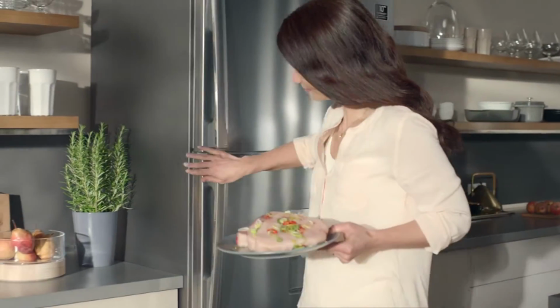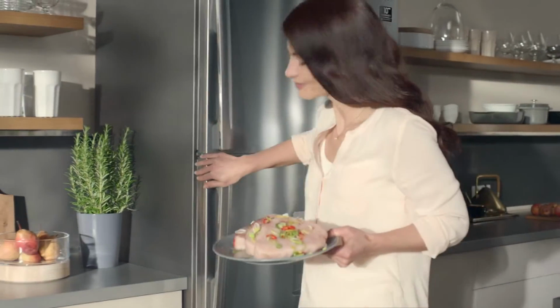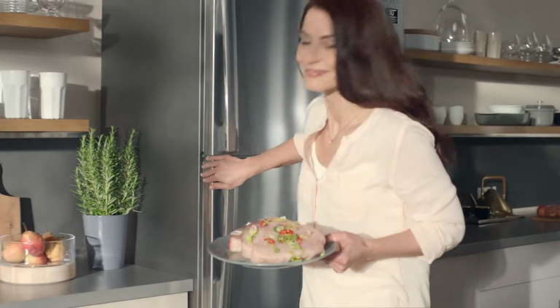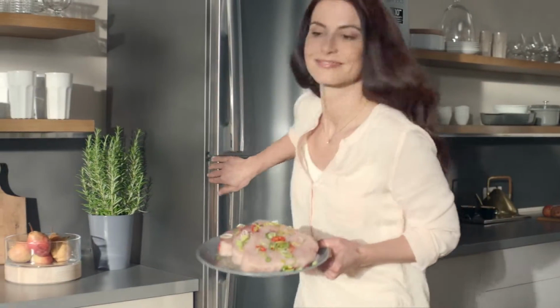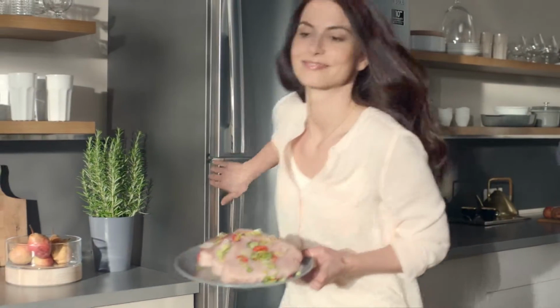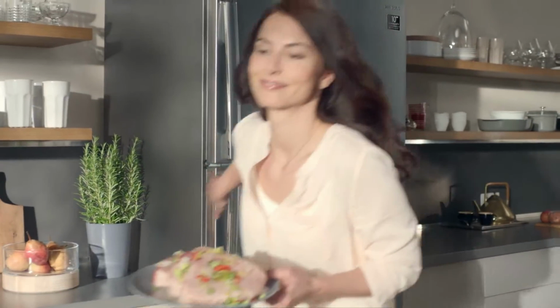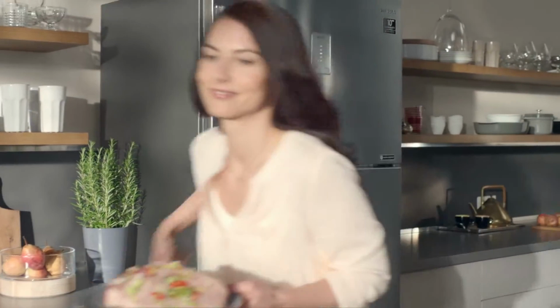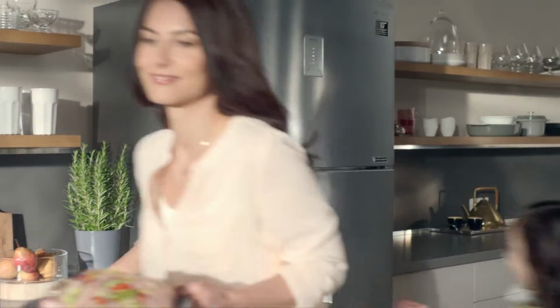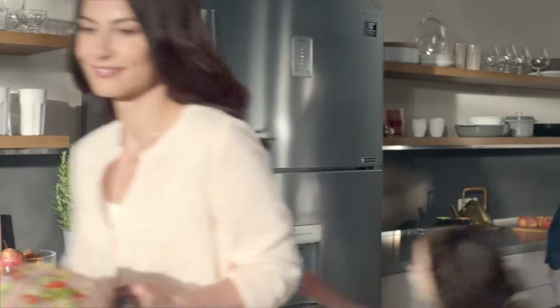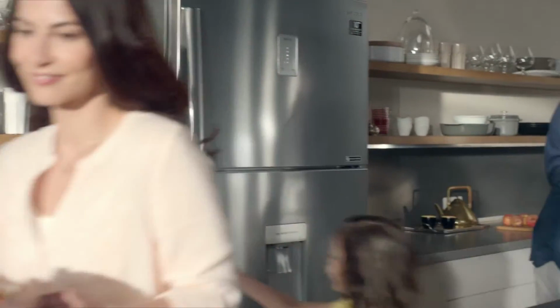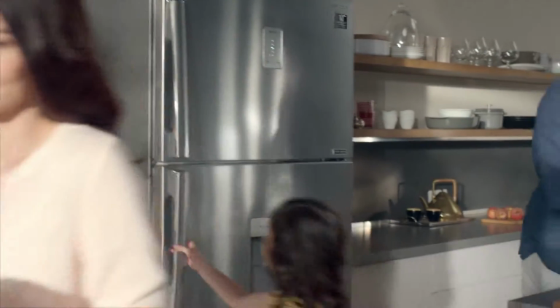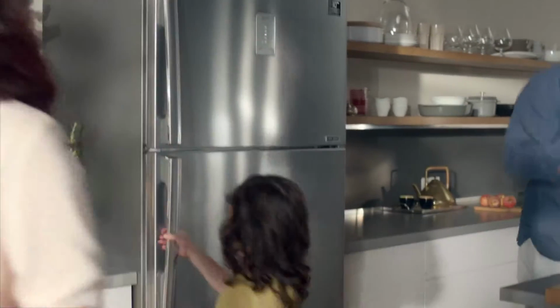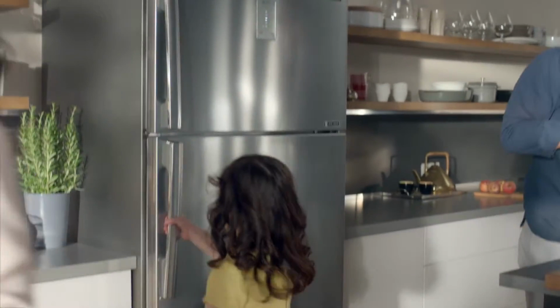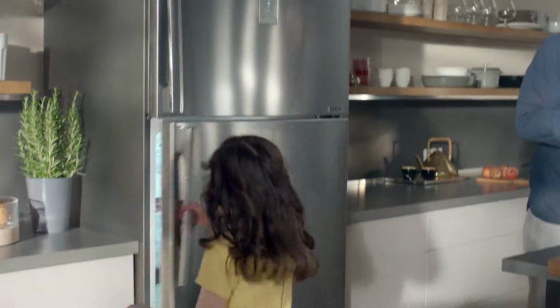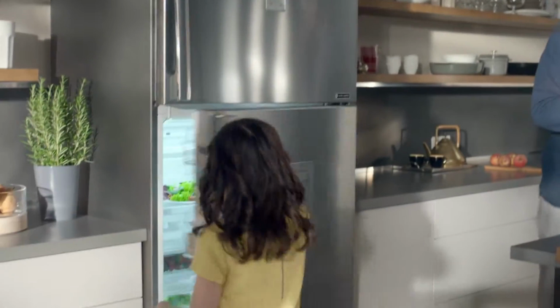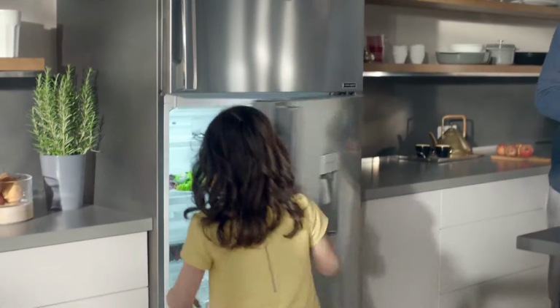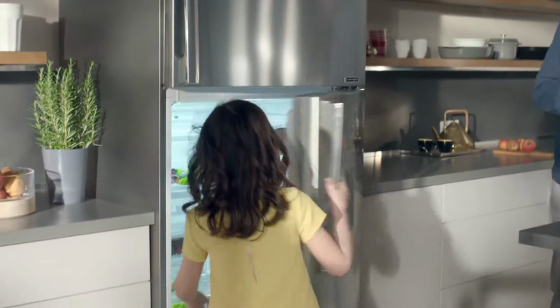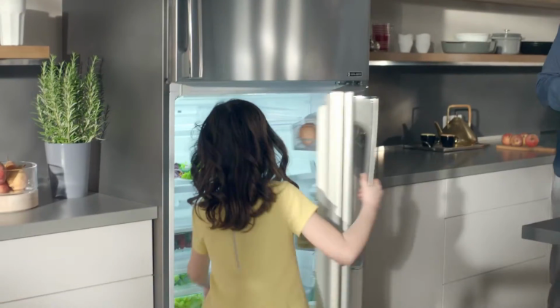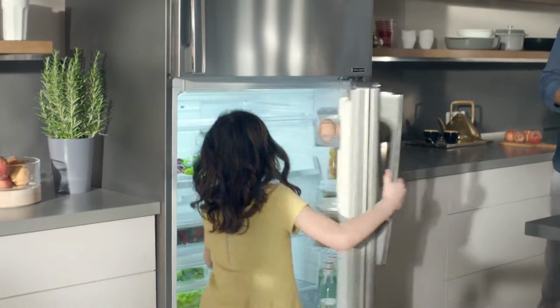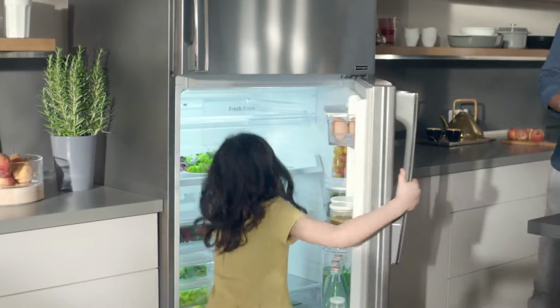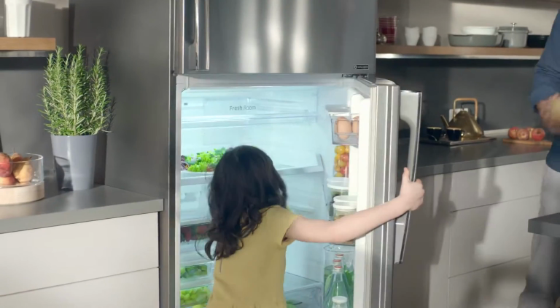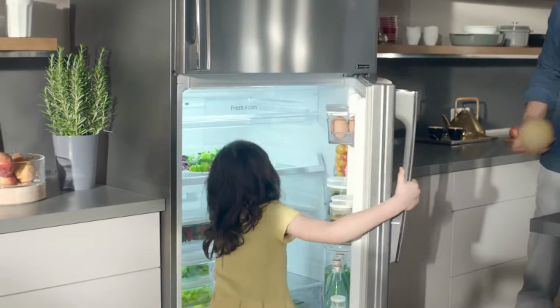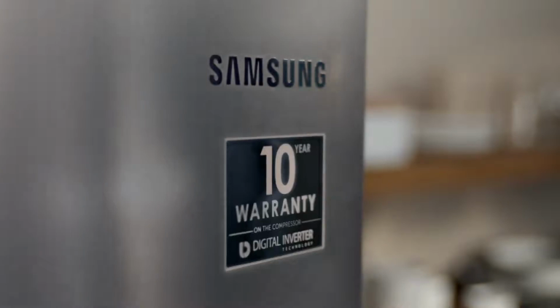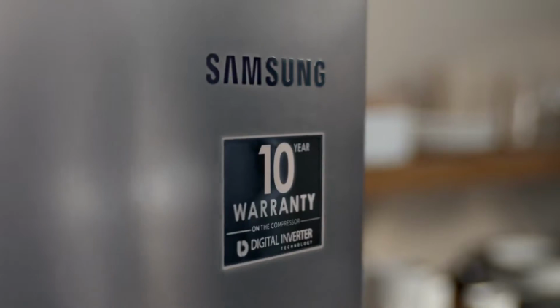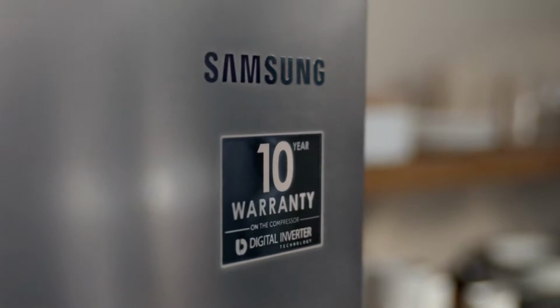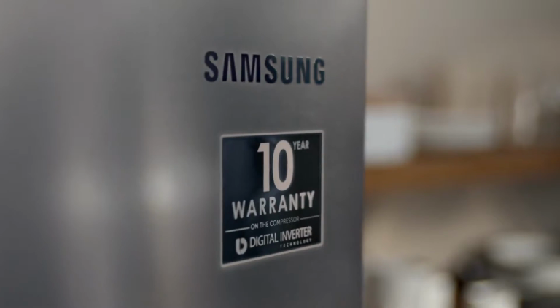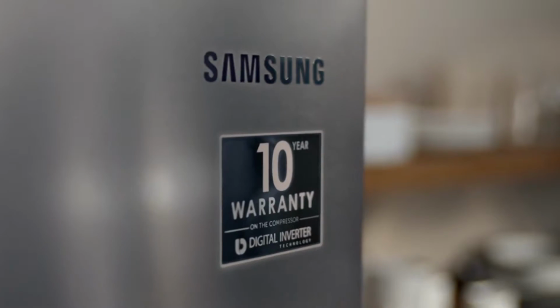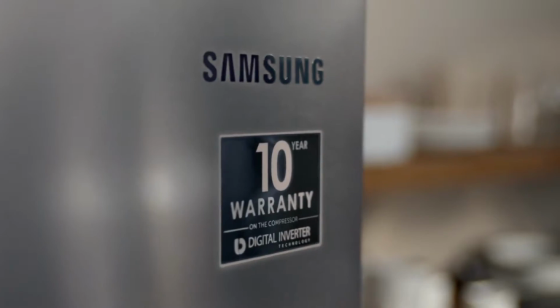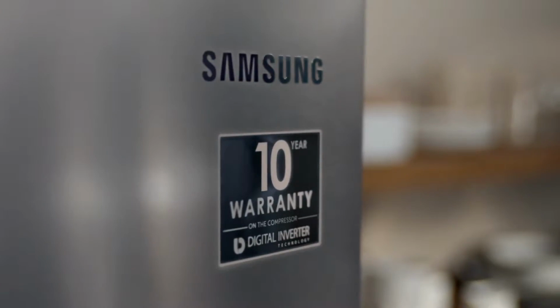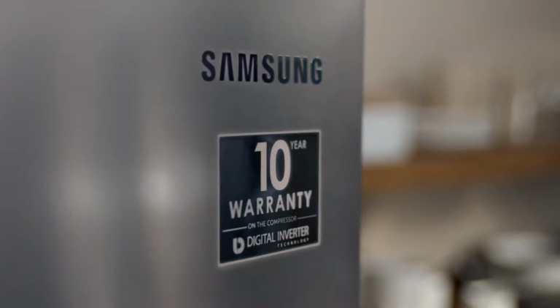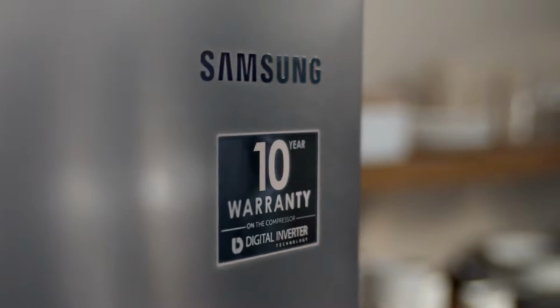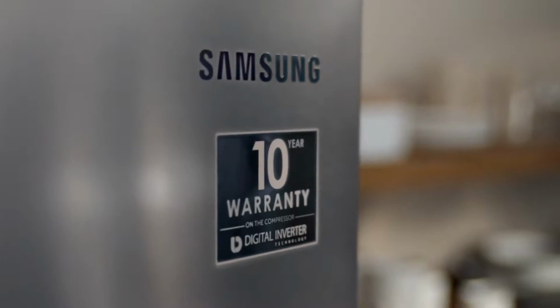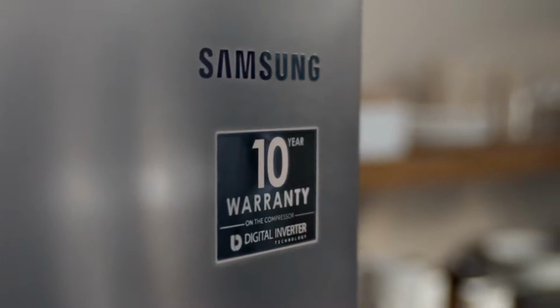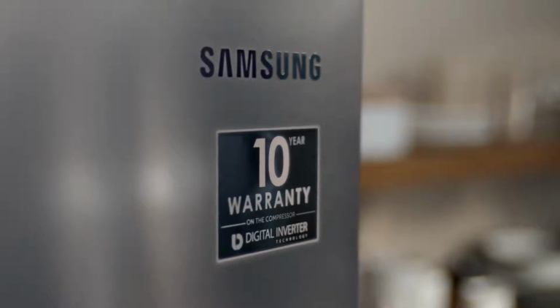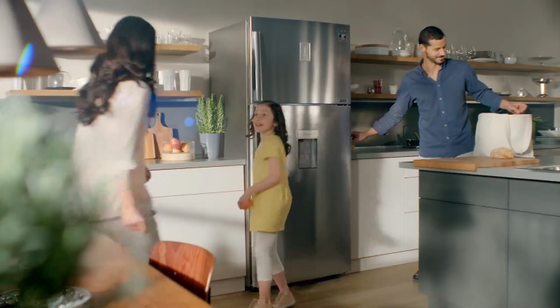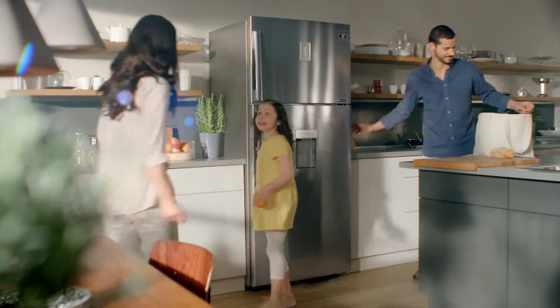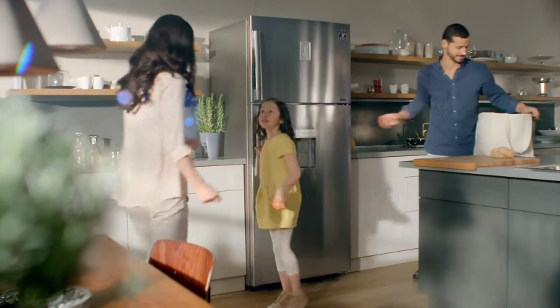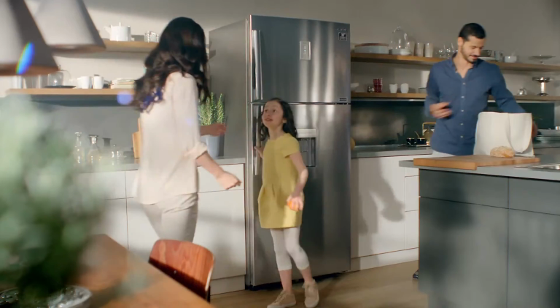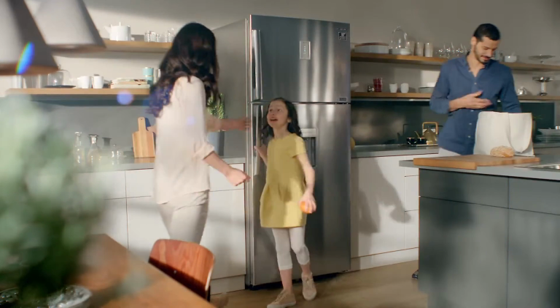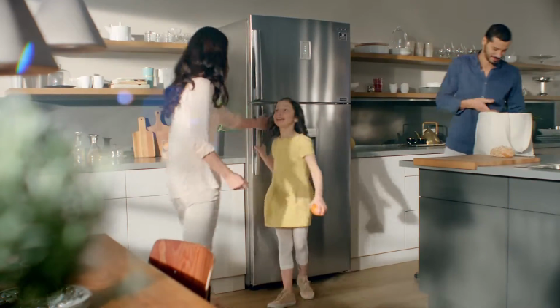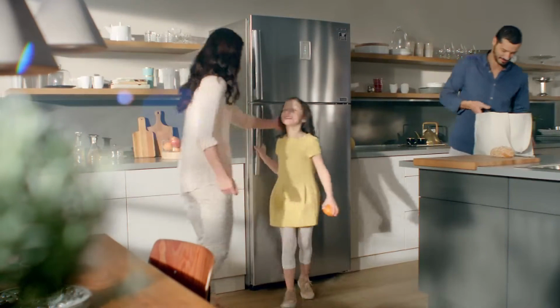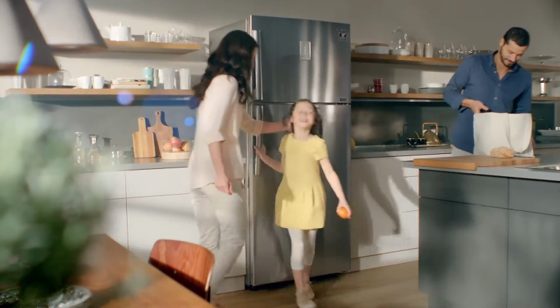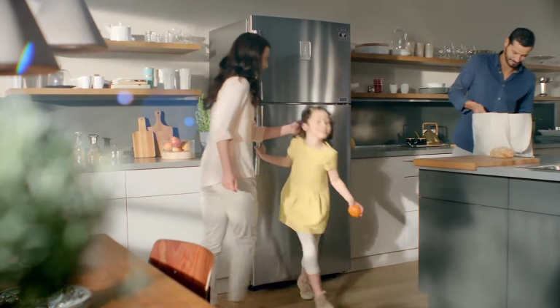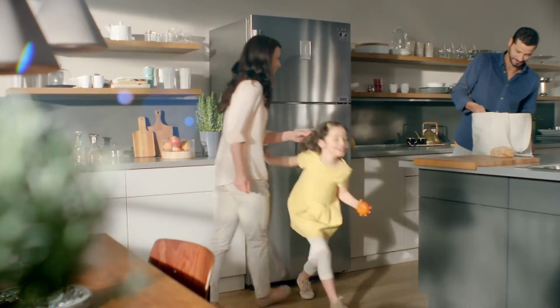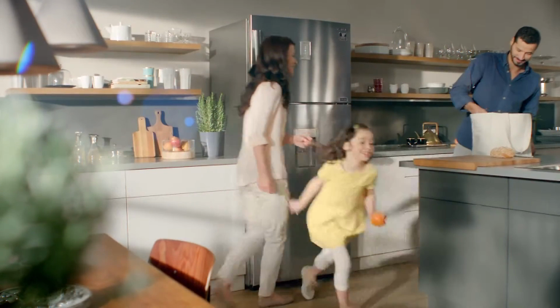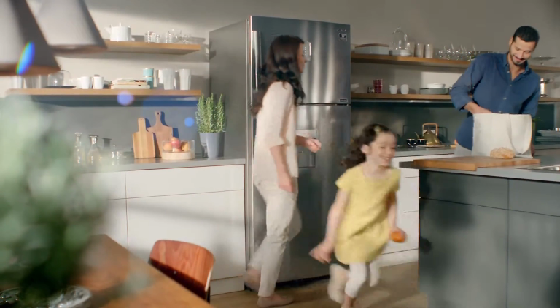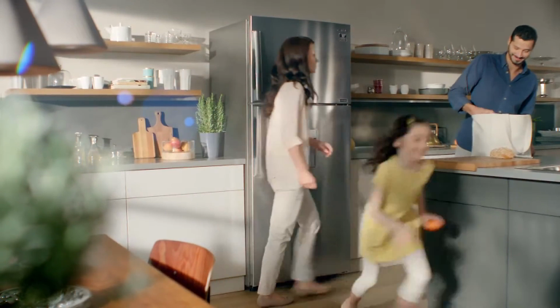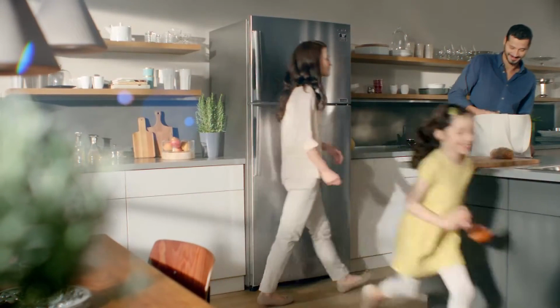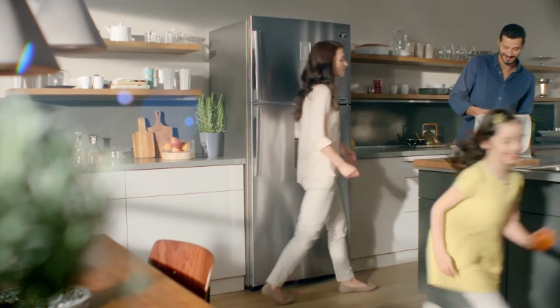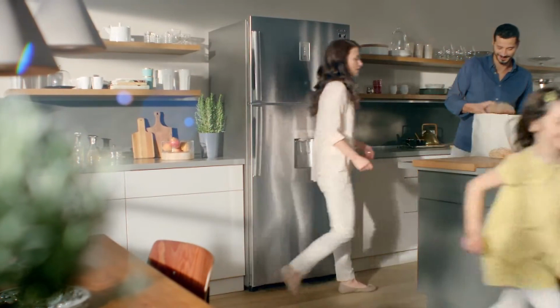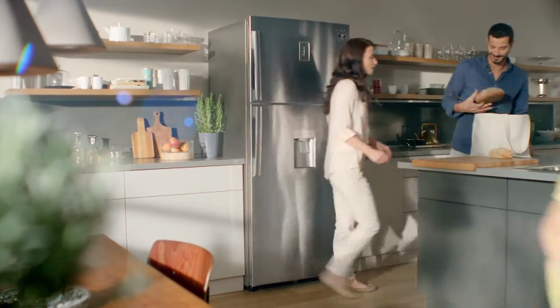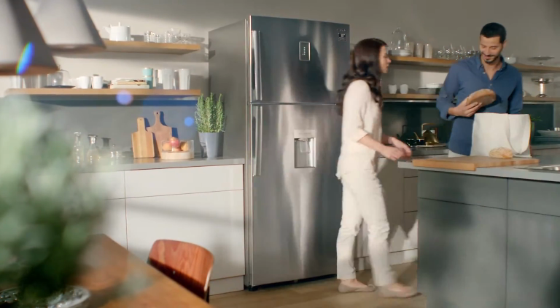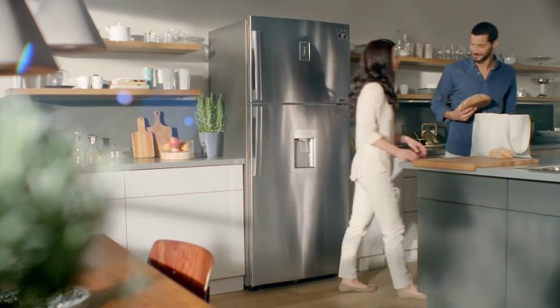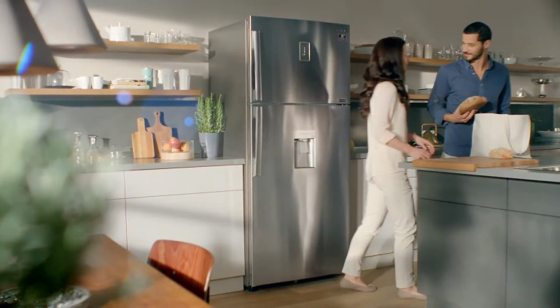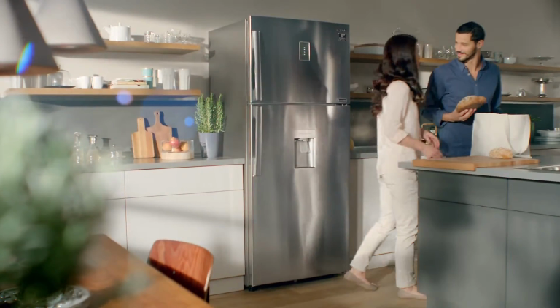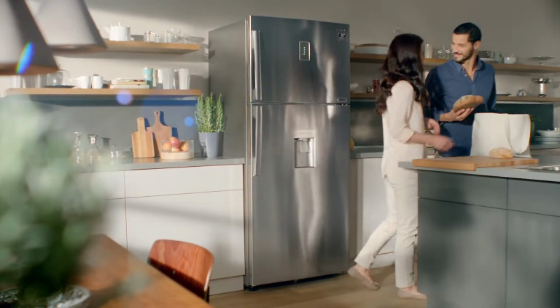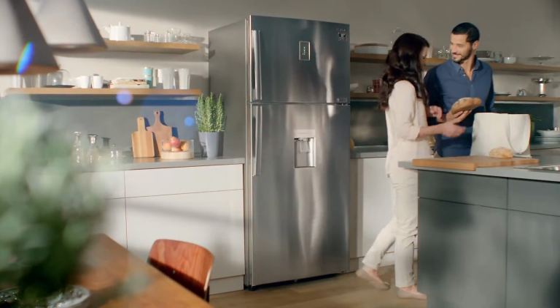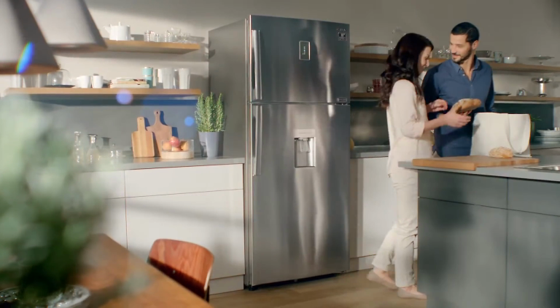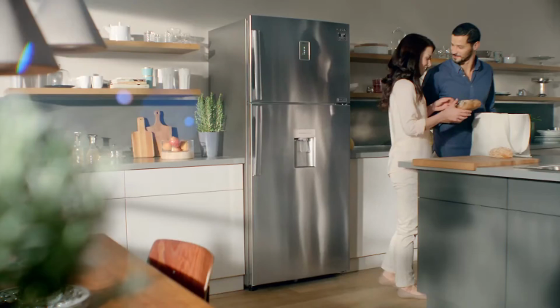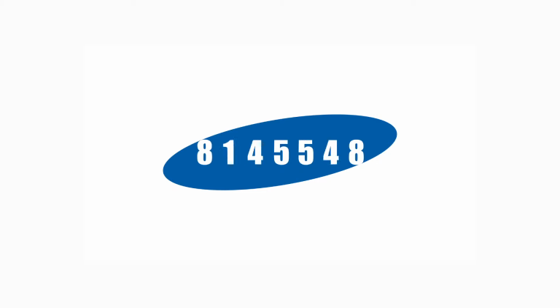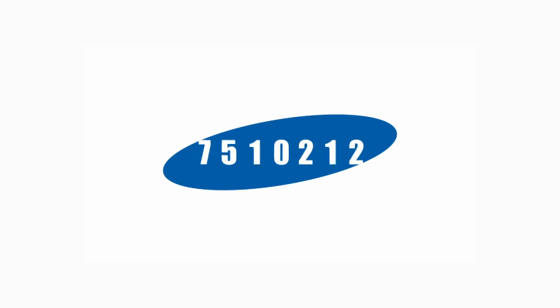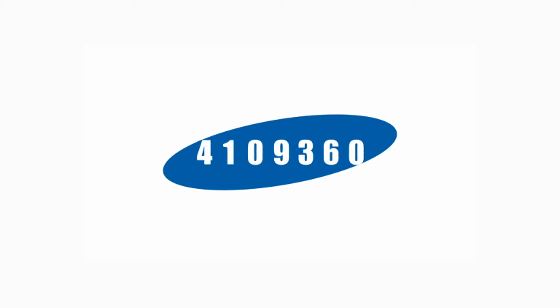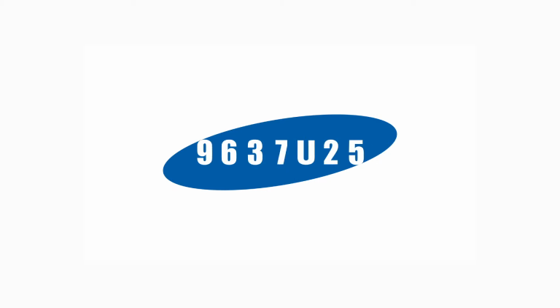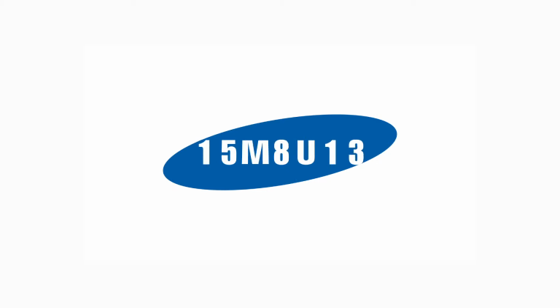All this freshness from one fridge. It lives longer, so you can live better. Digital Inverter Technology by Samsung.